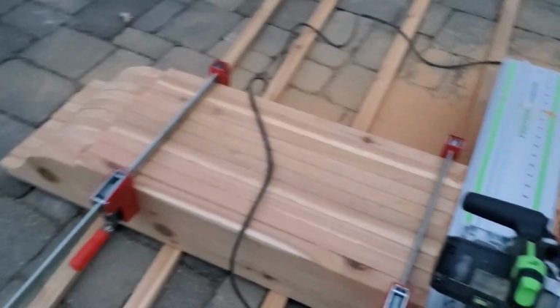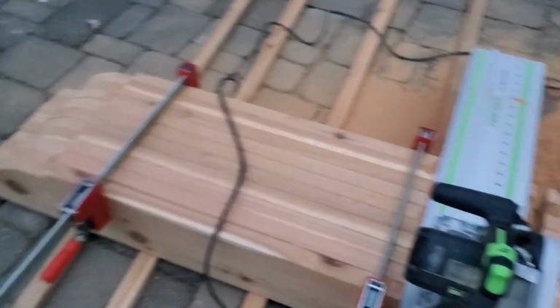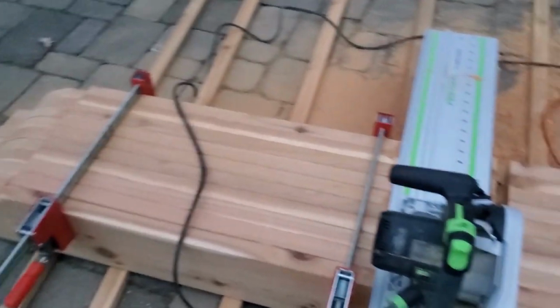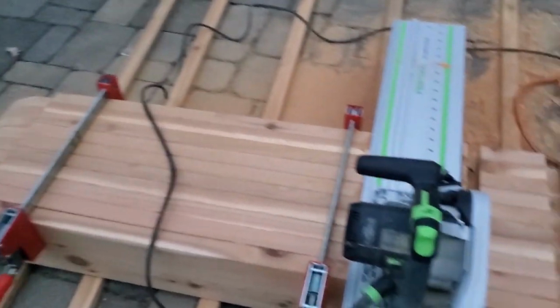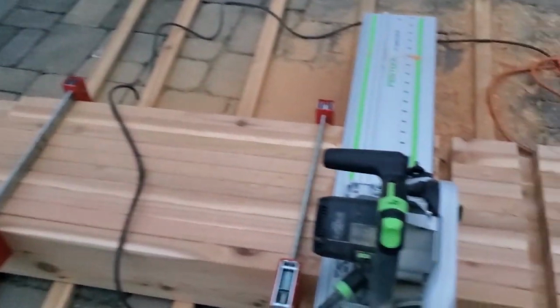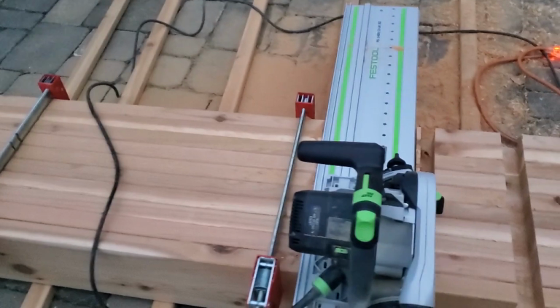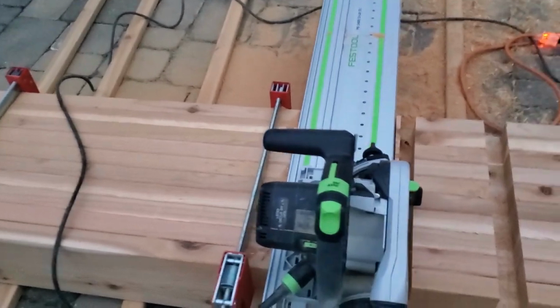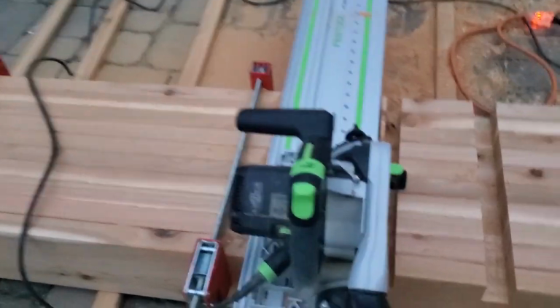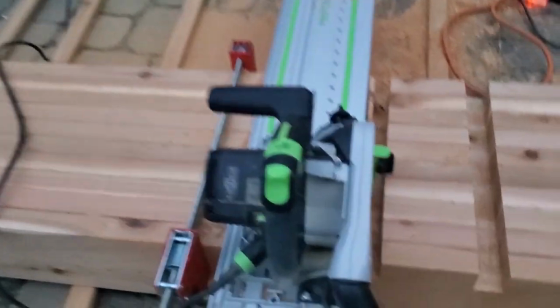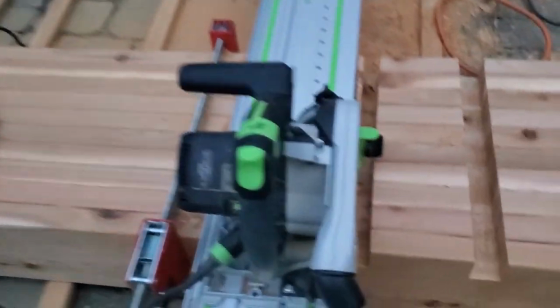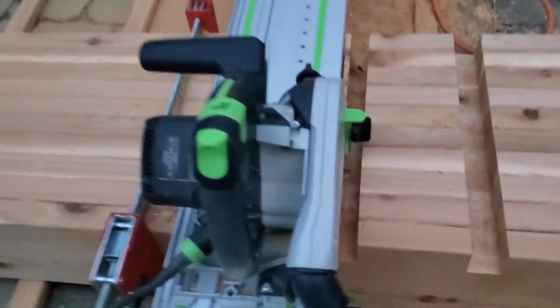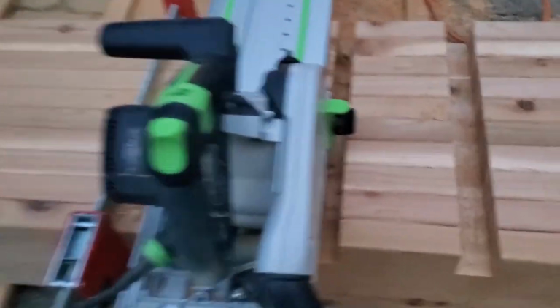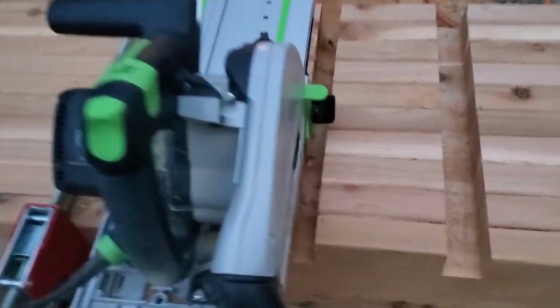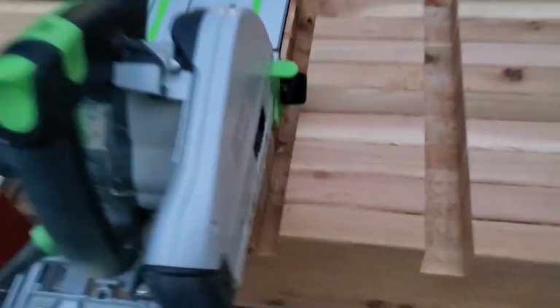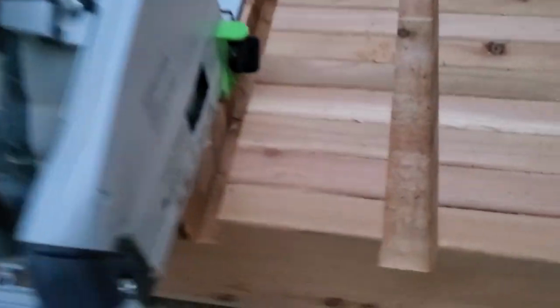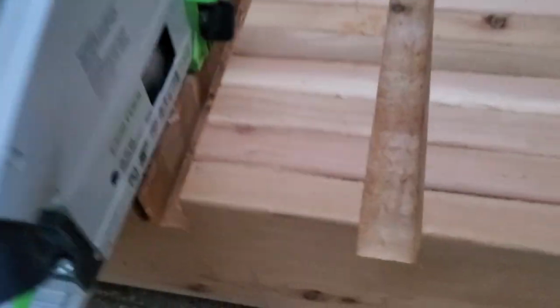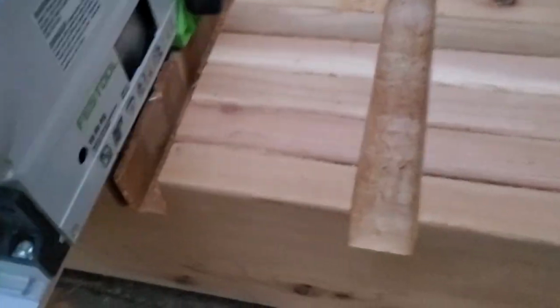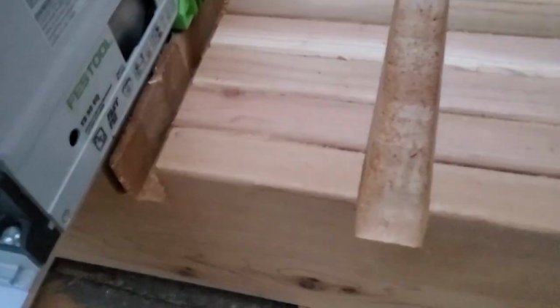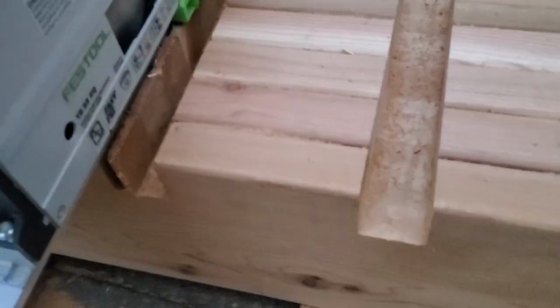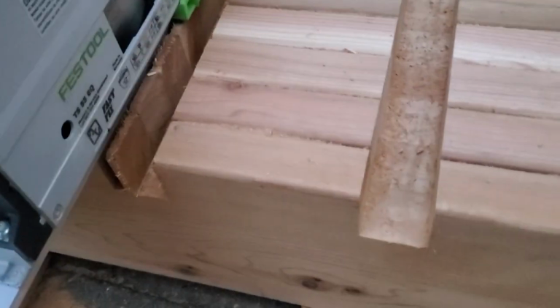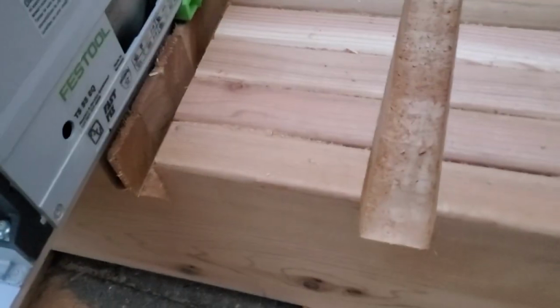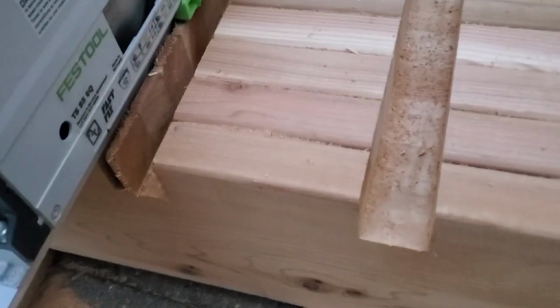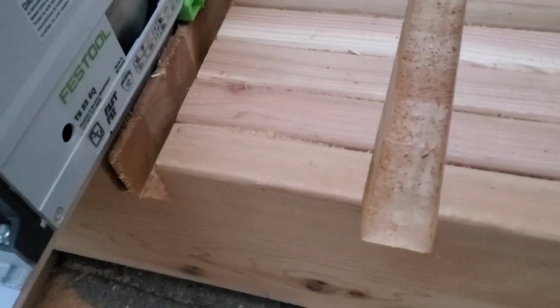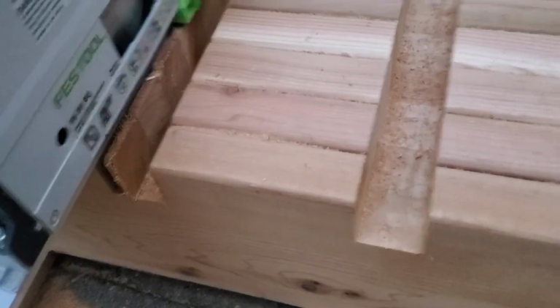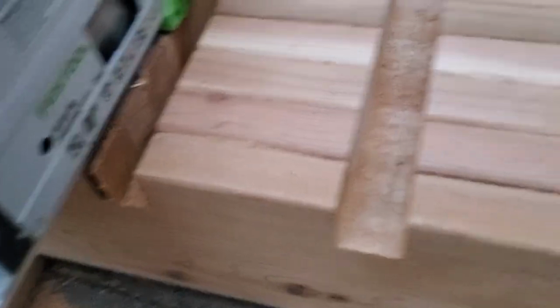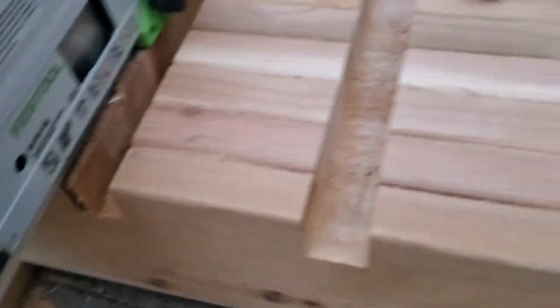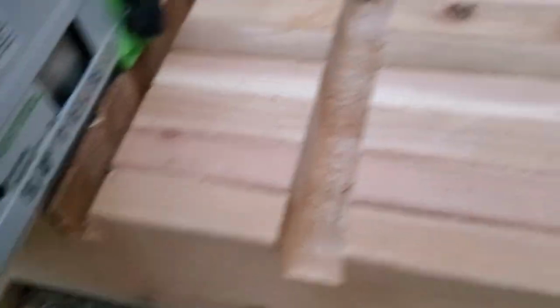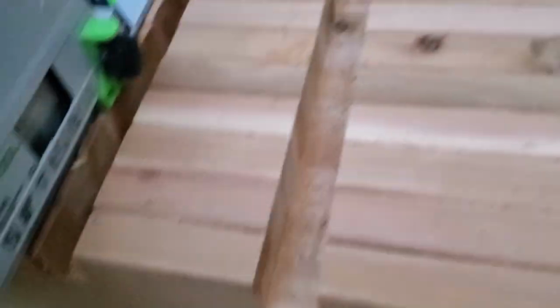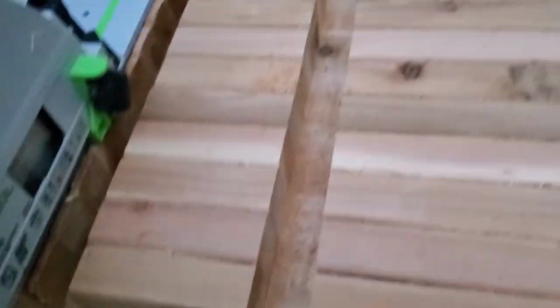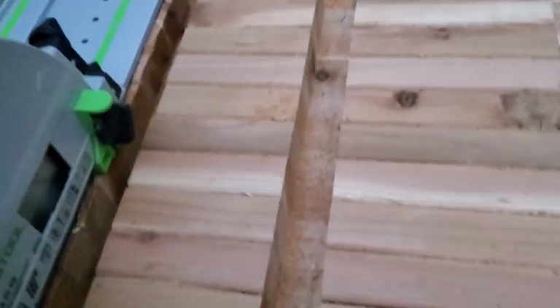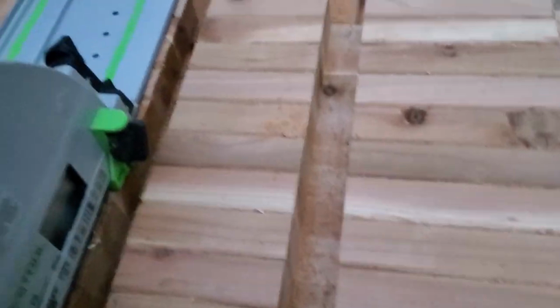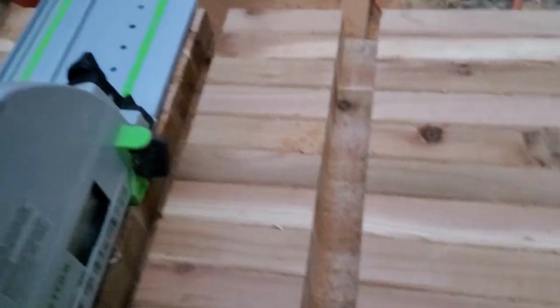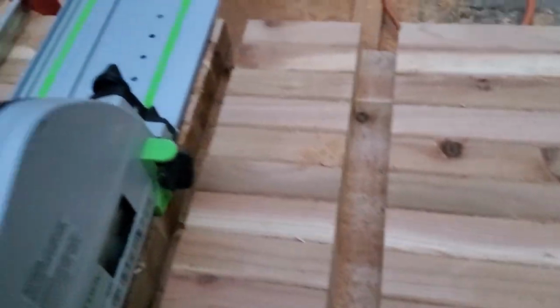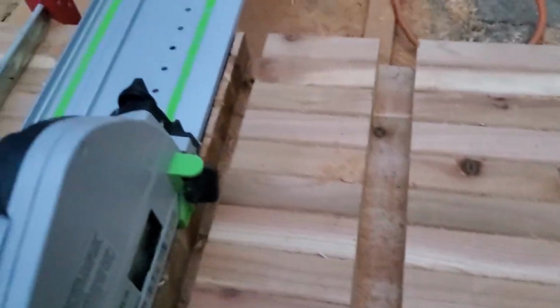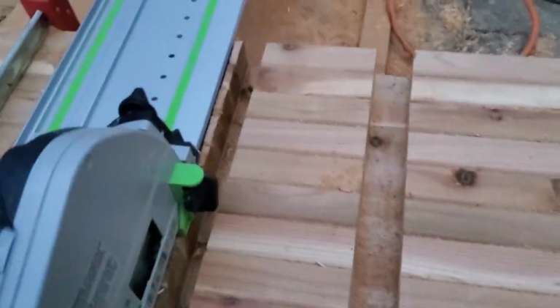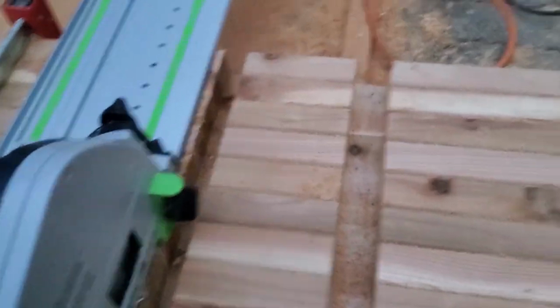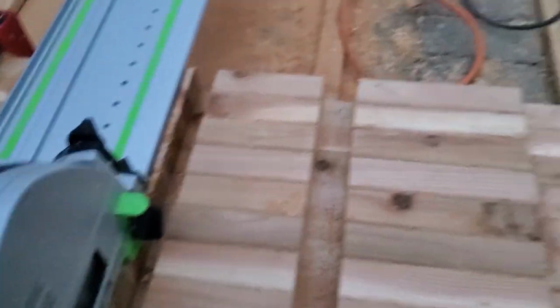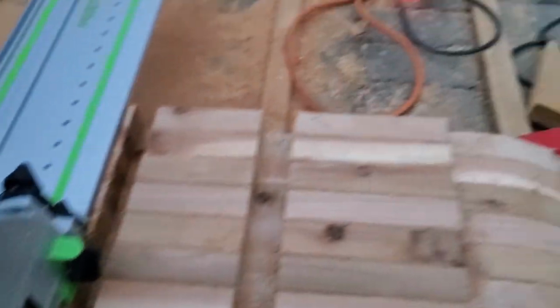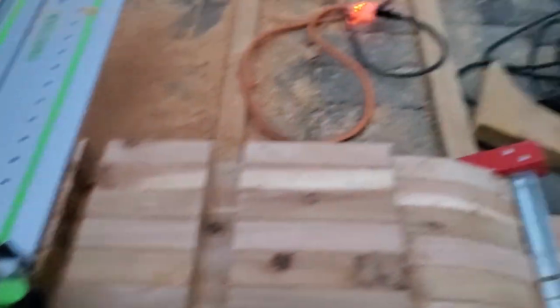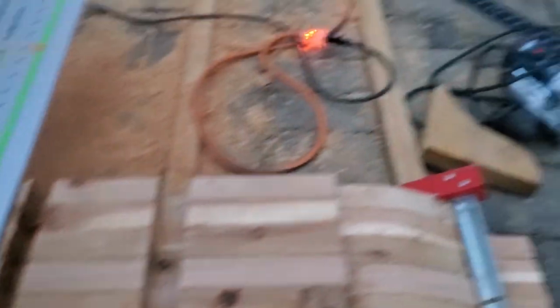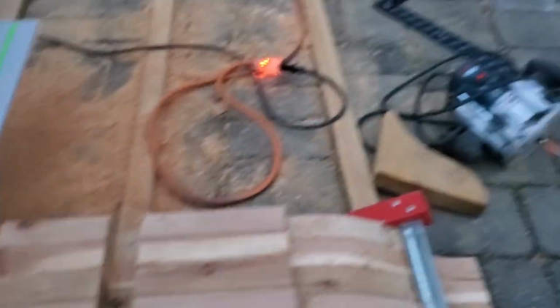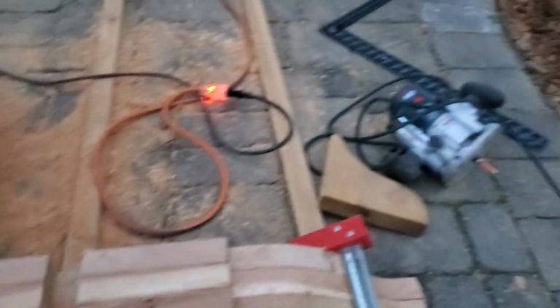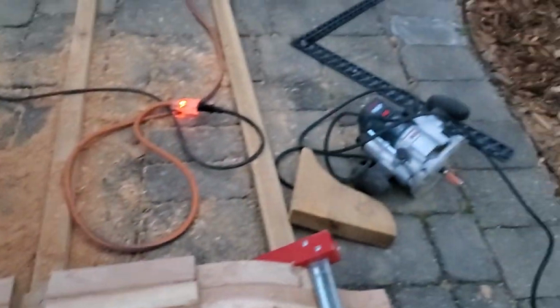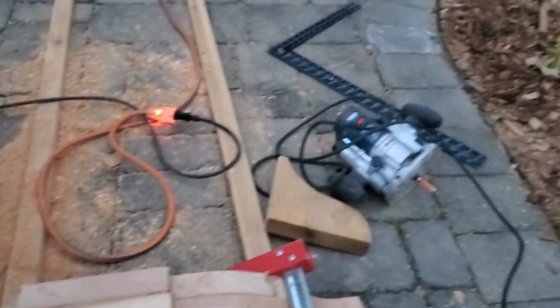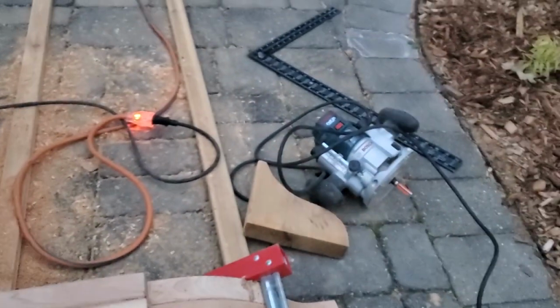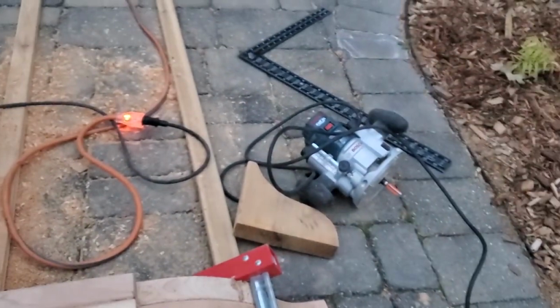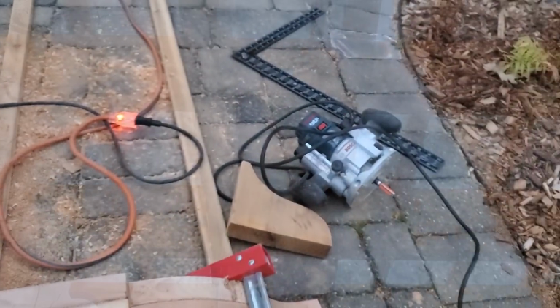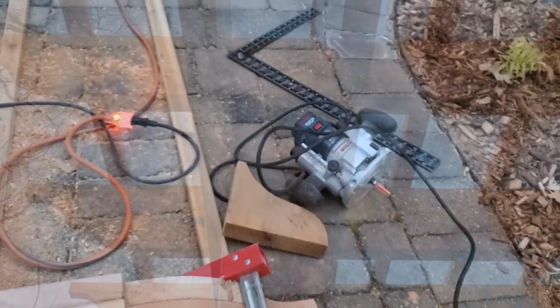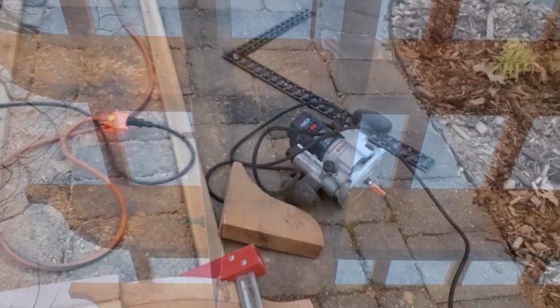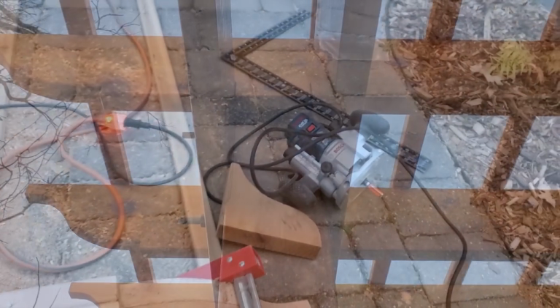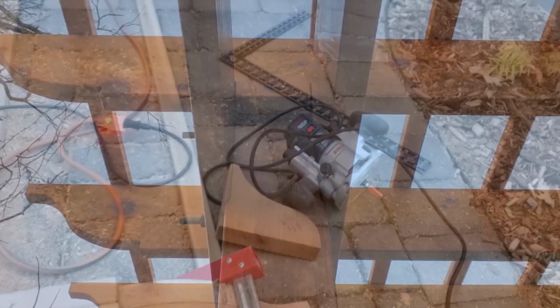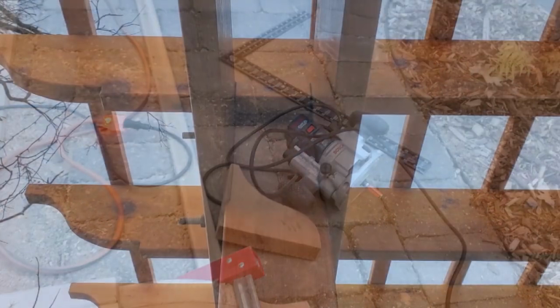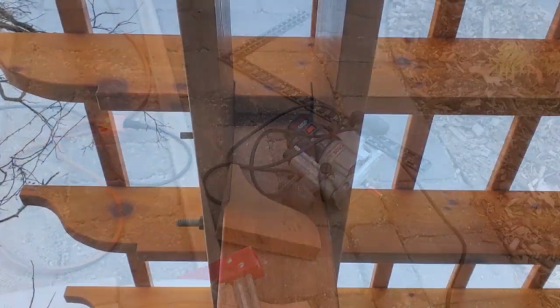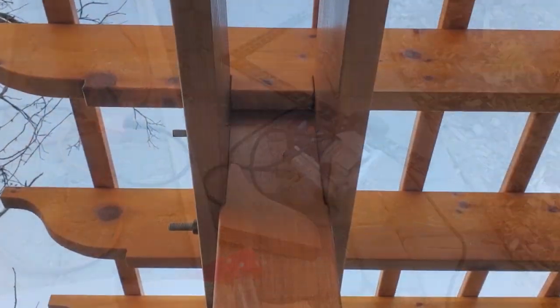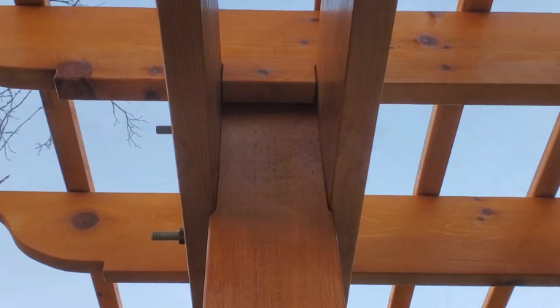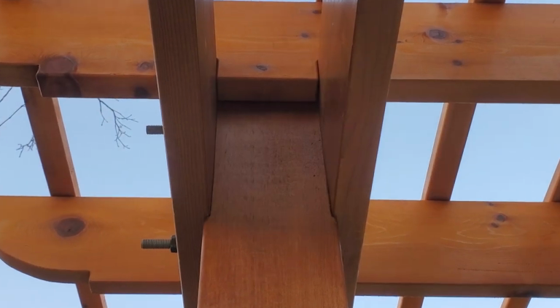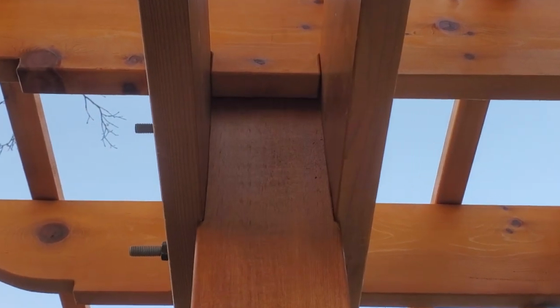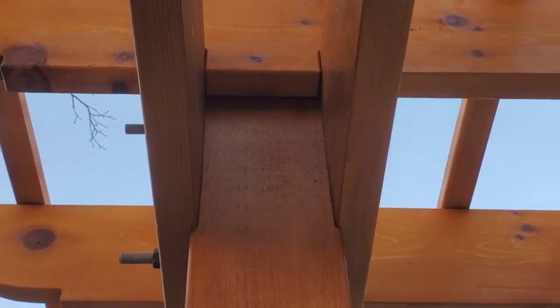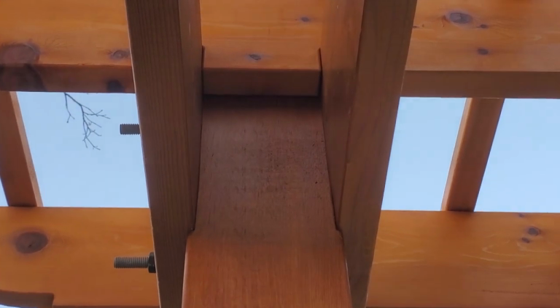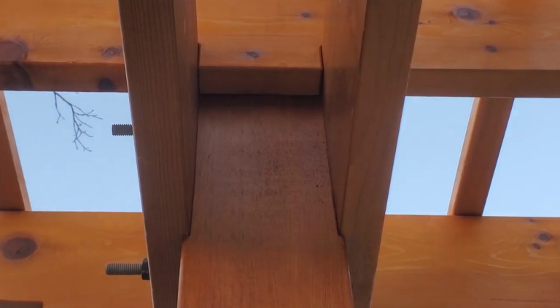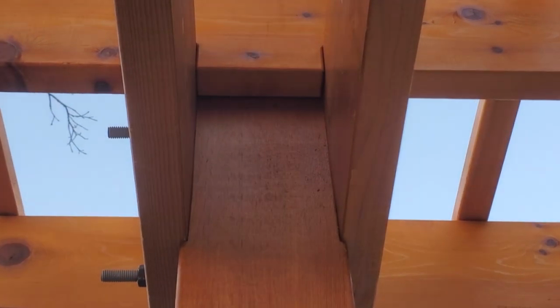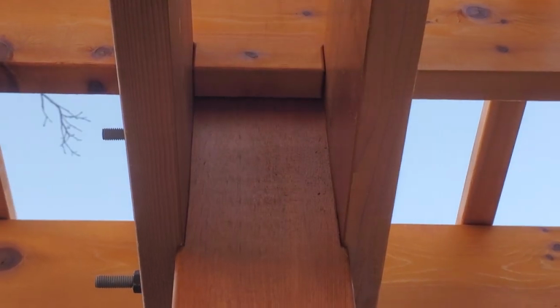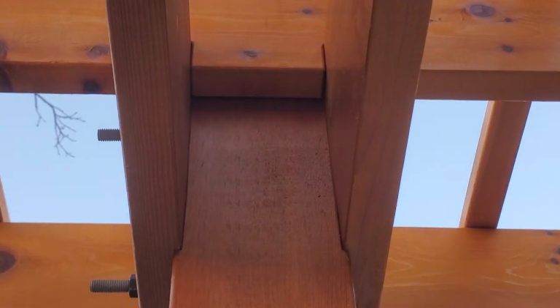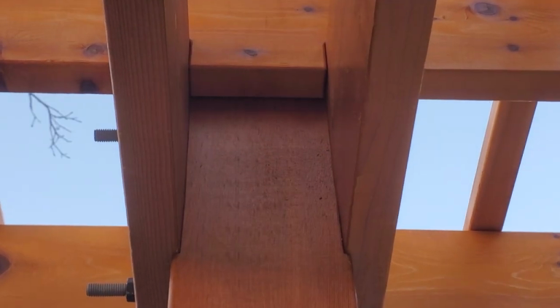I used a track saw and a router to cut grooves for lapping the rafters over the beams for extra strength and stability.